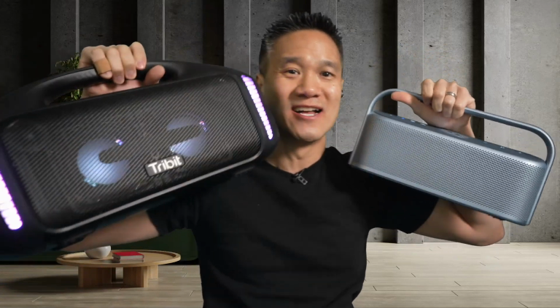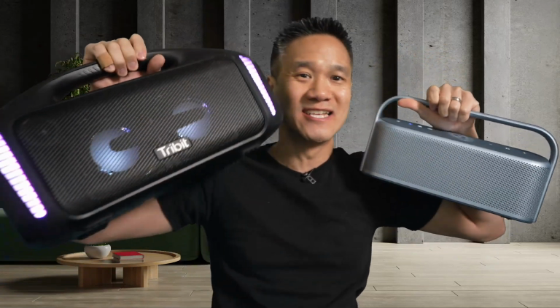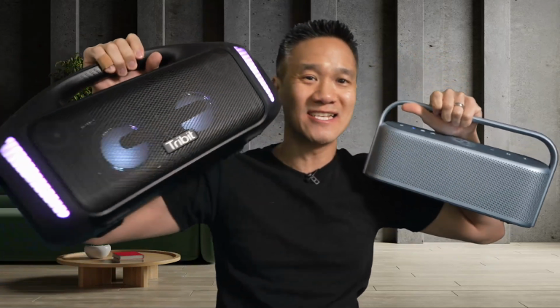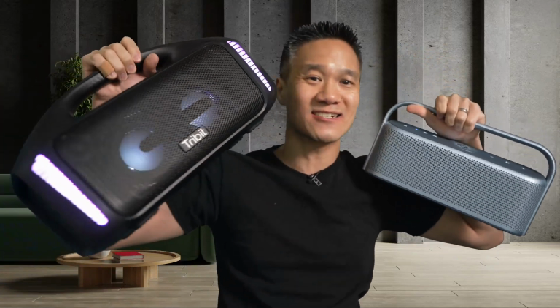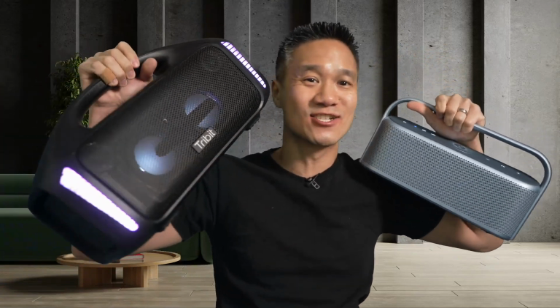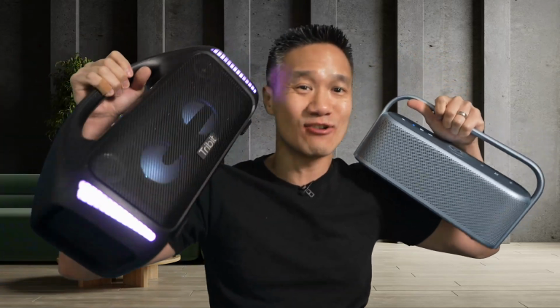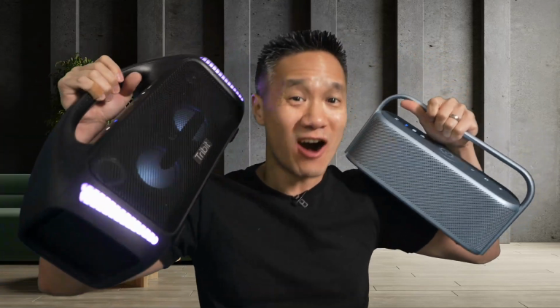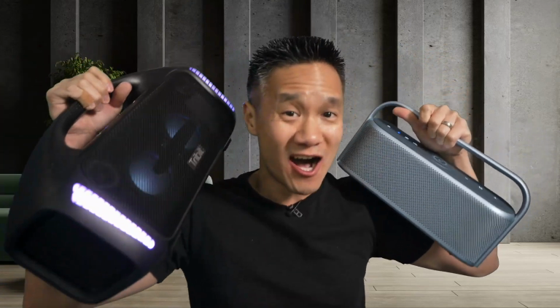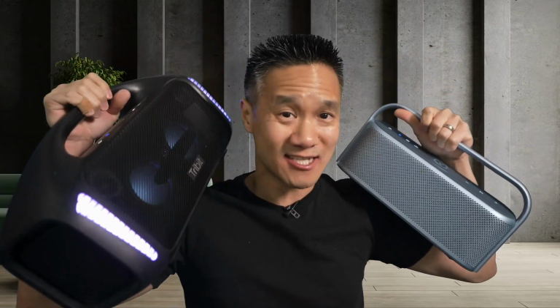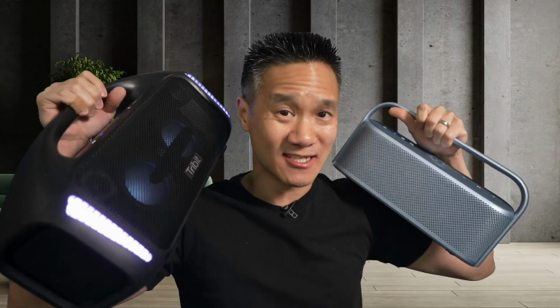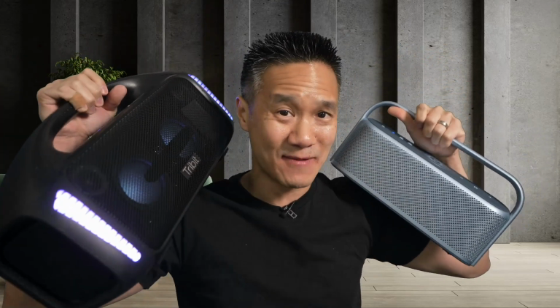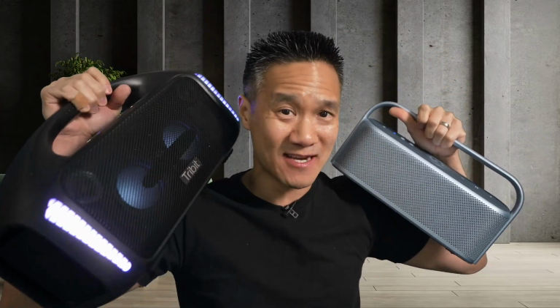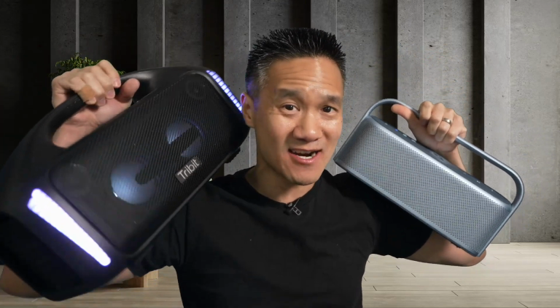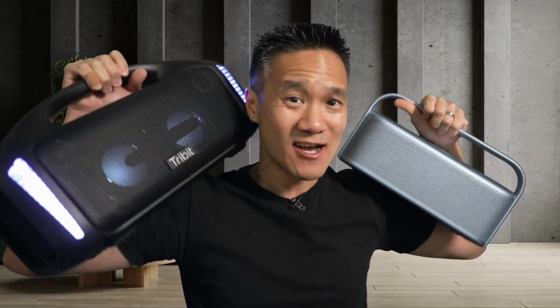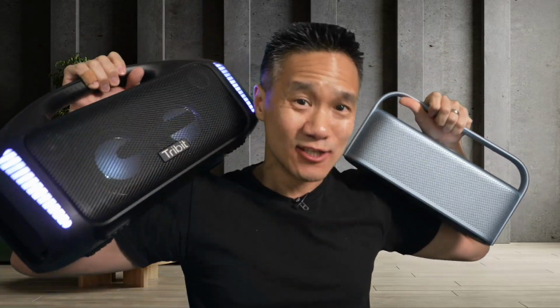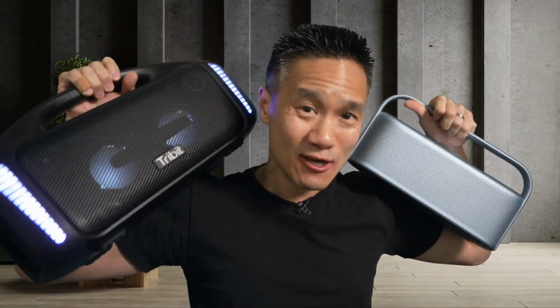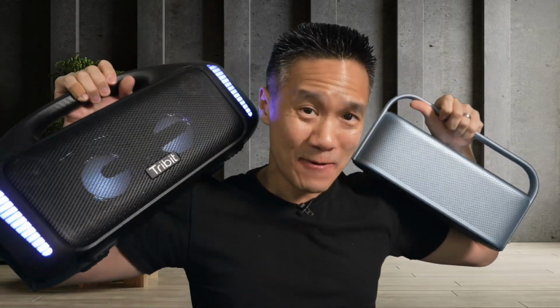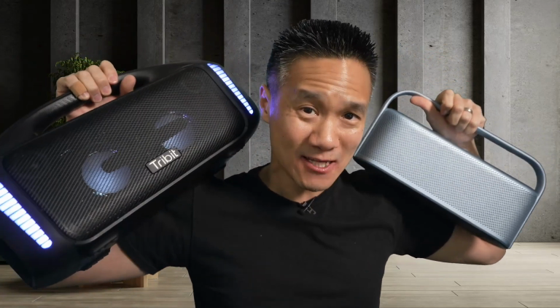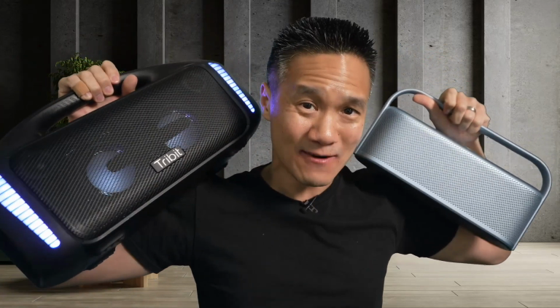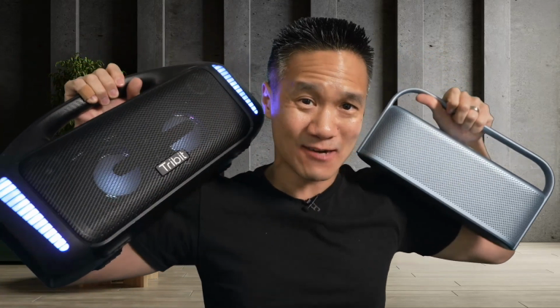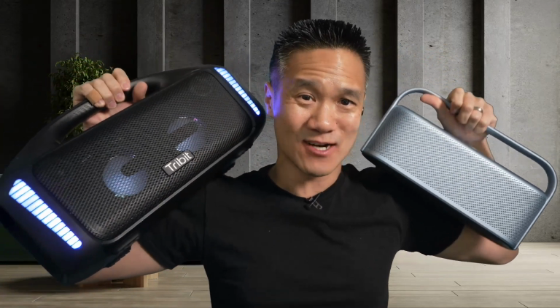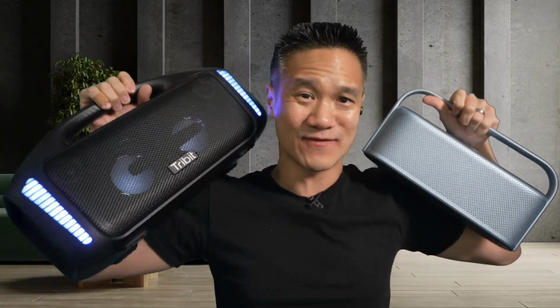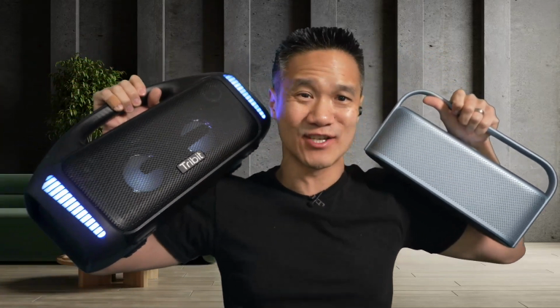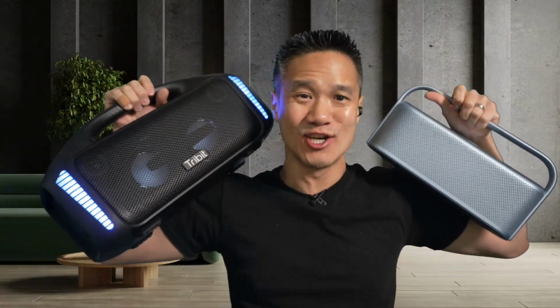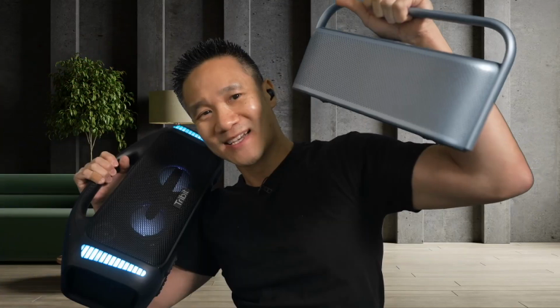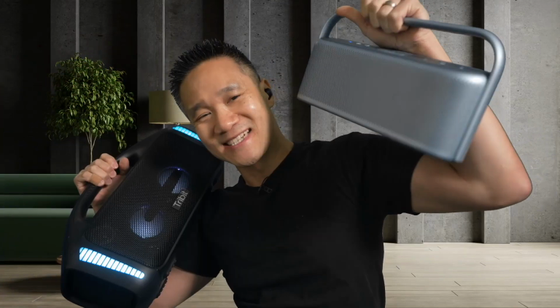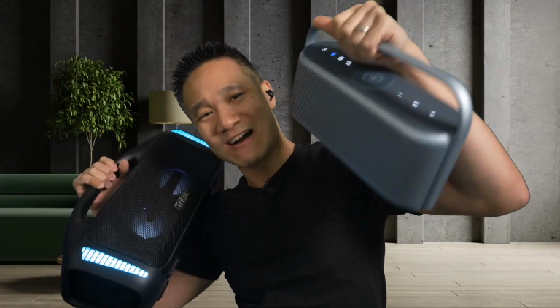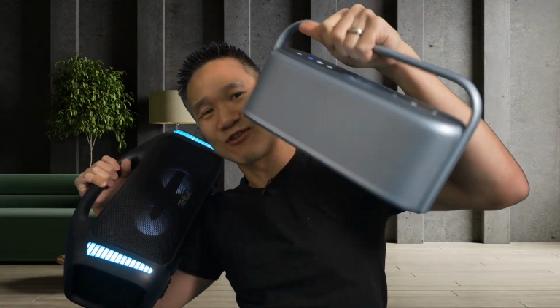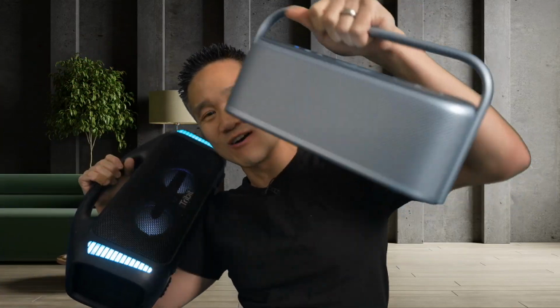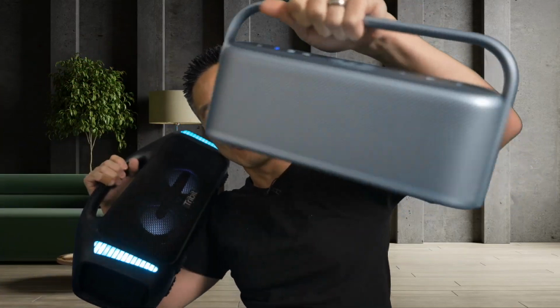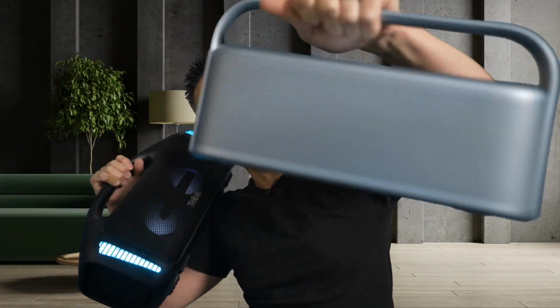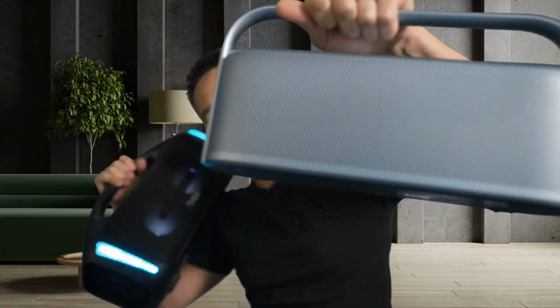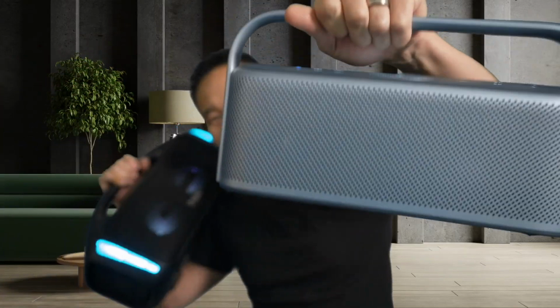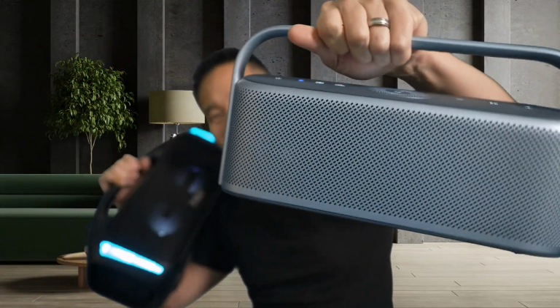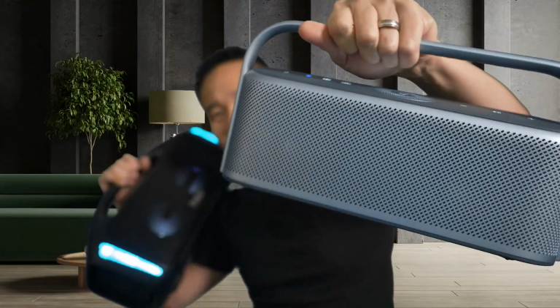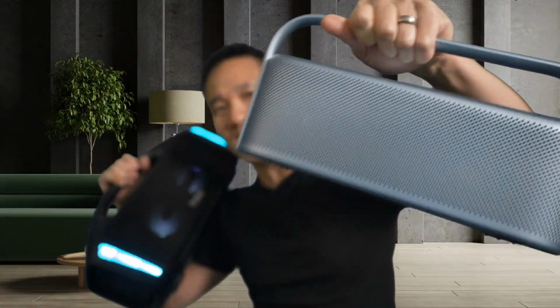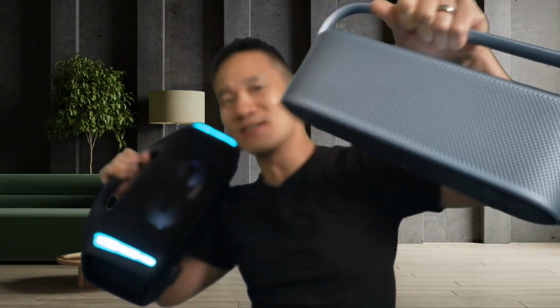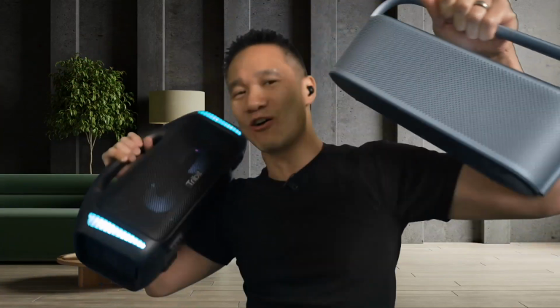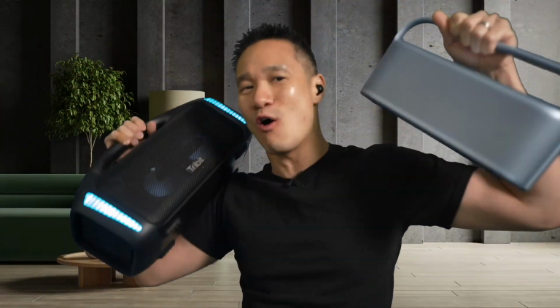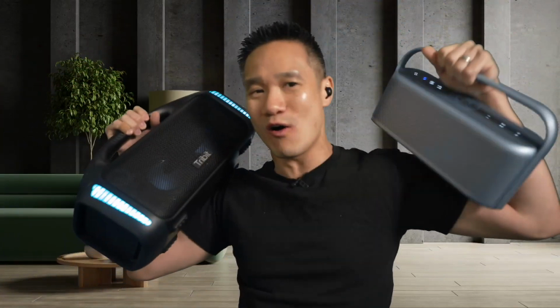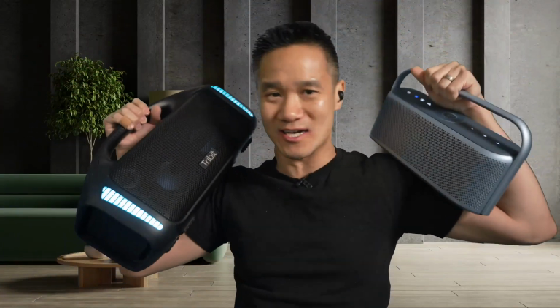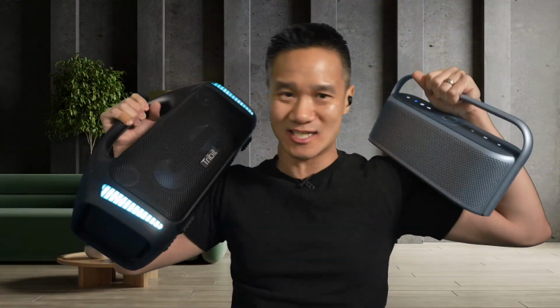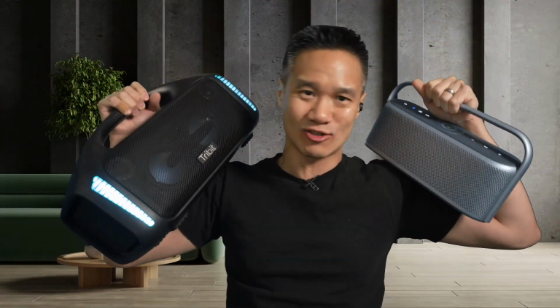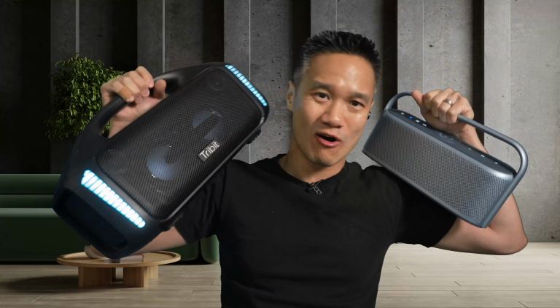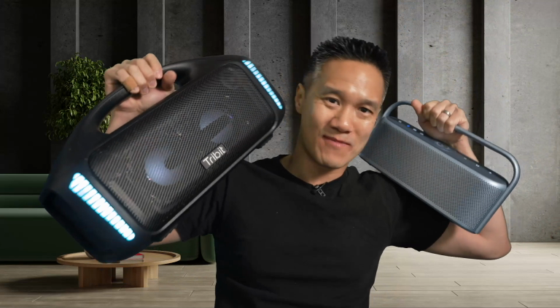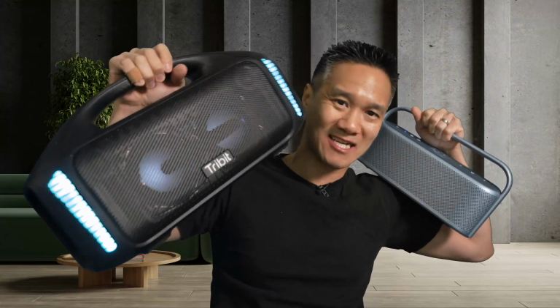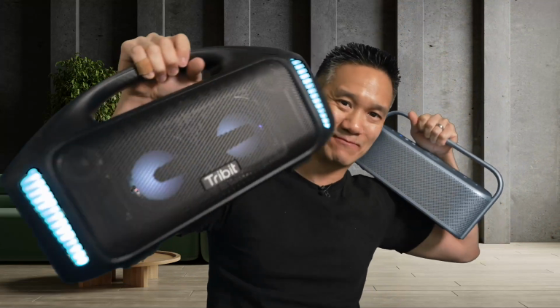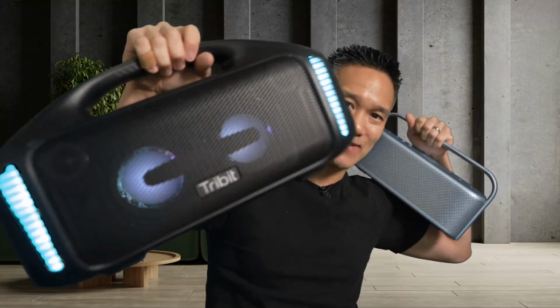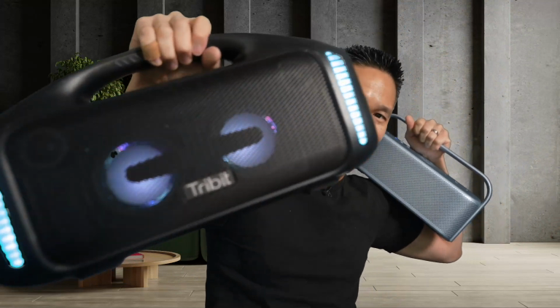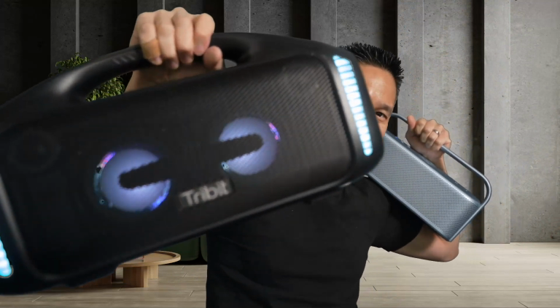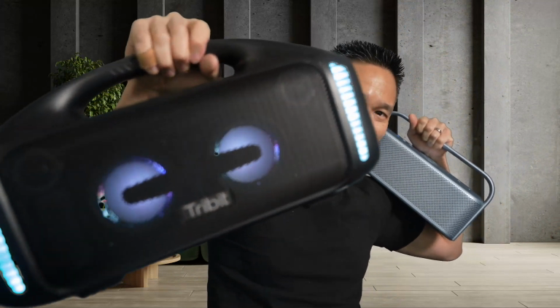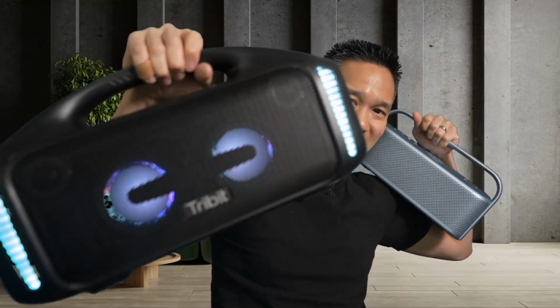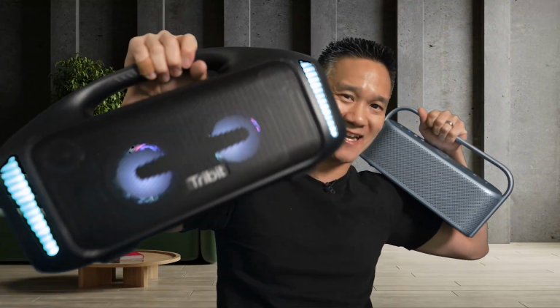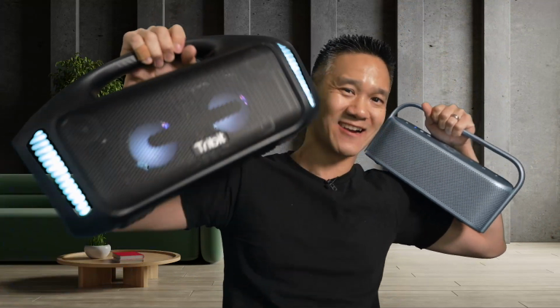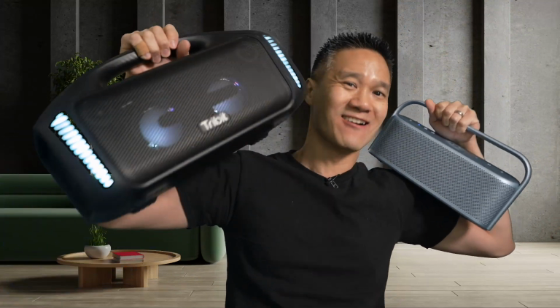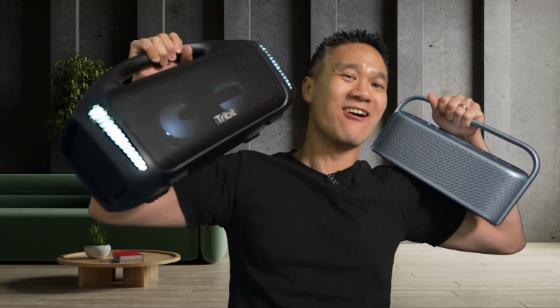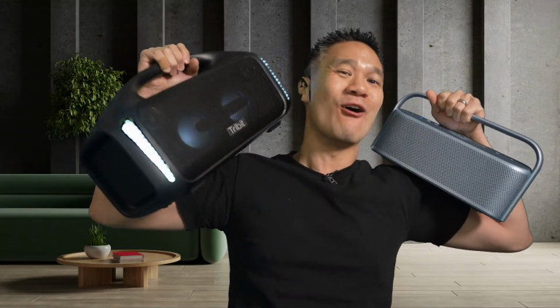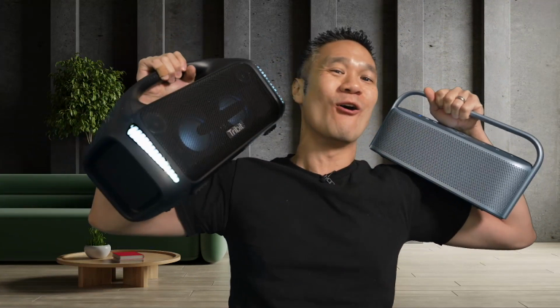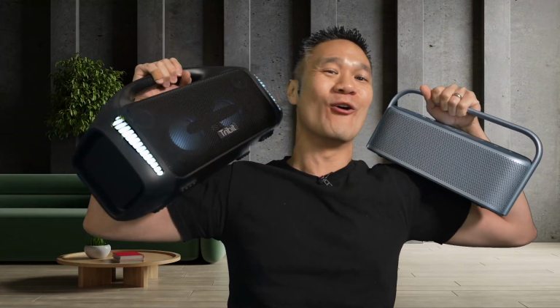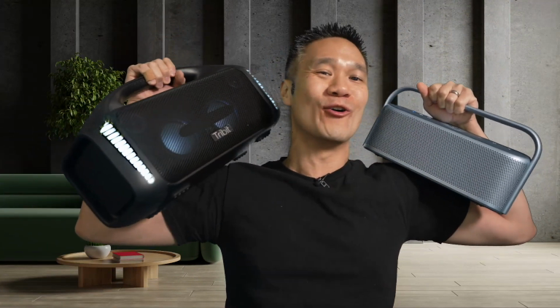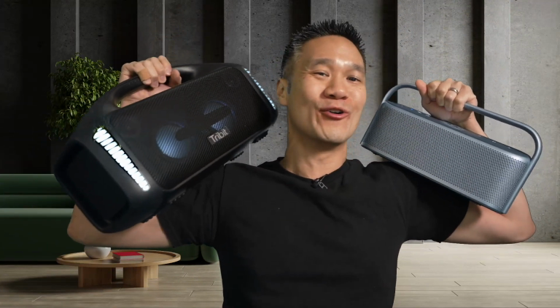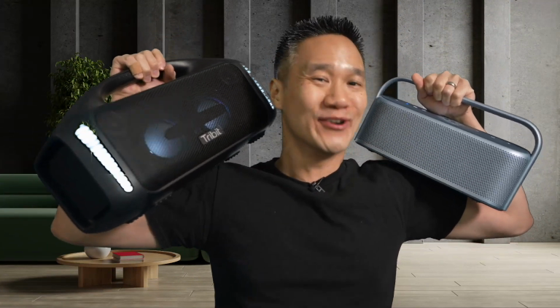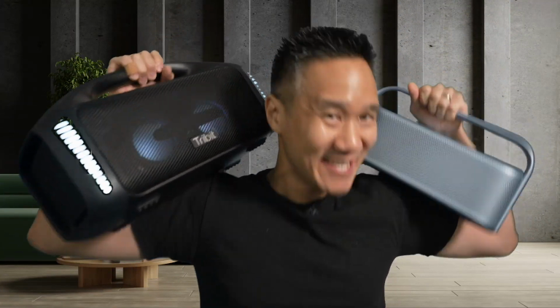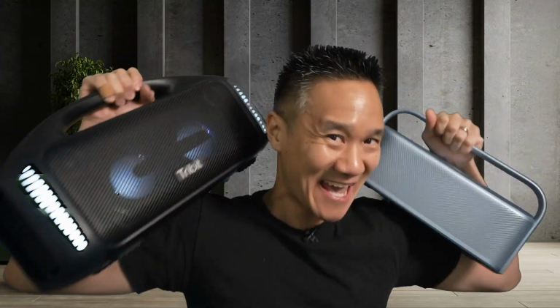These are two awesome speakers. You pick up the one that works for you — Soundcore Motion X600 or Storm Boss Blast right here. Oh yeah.